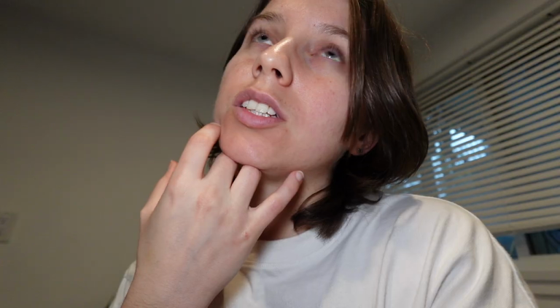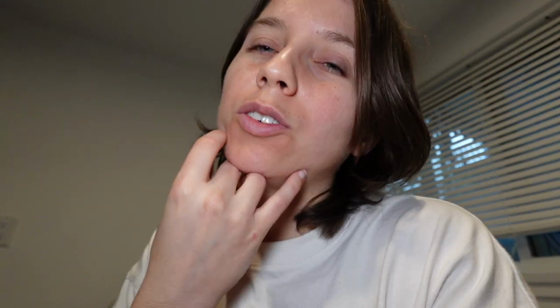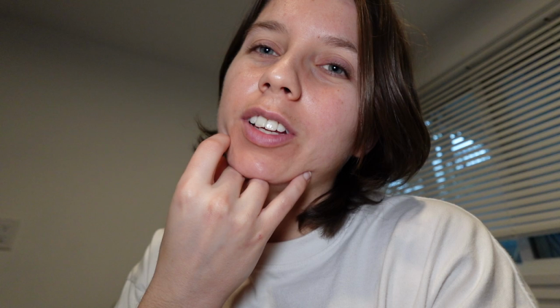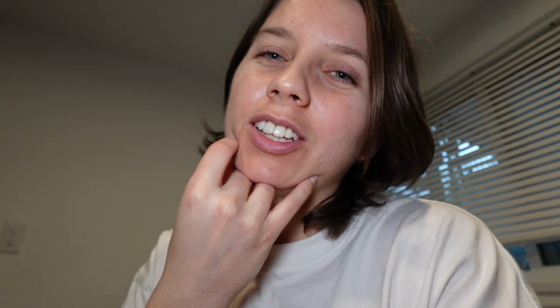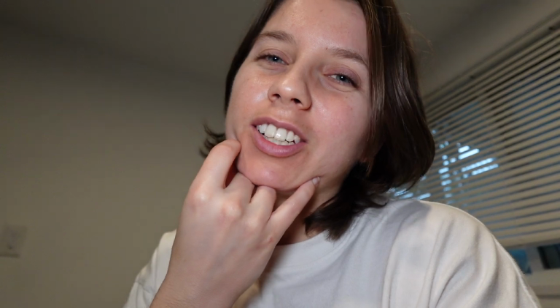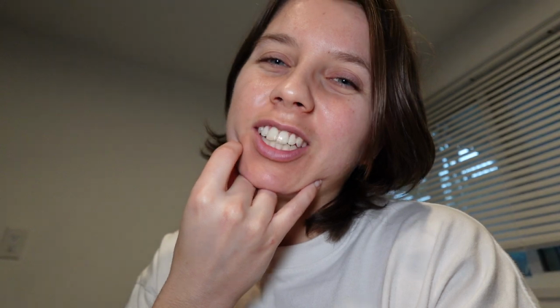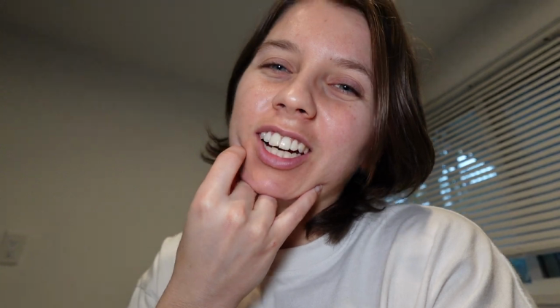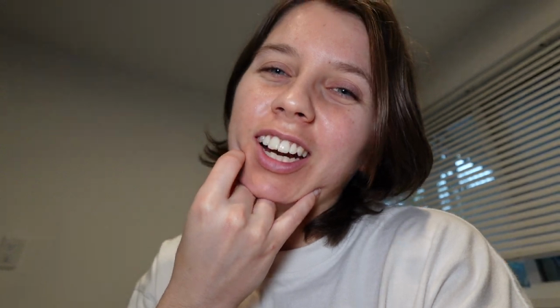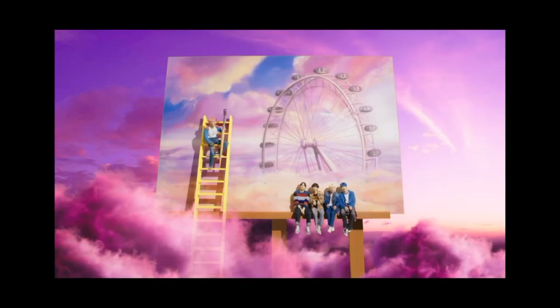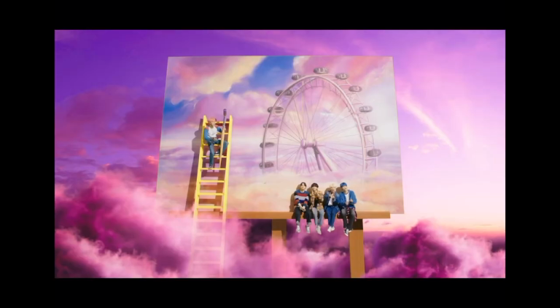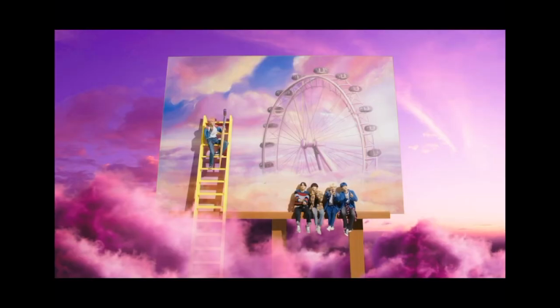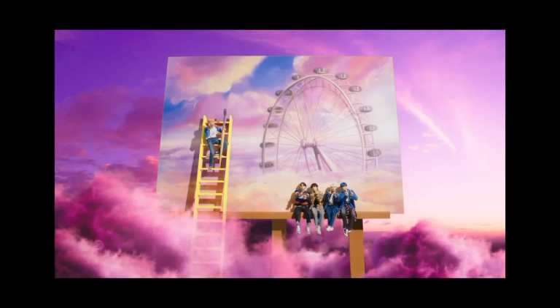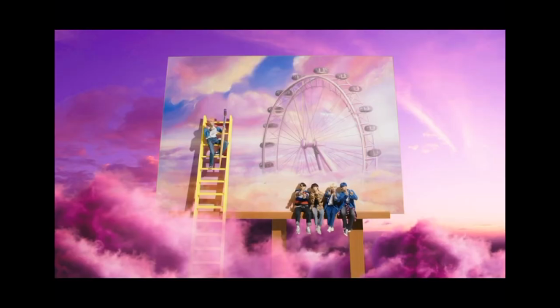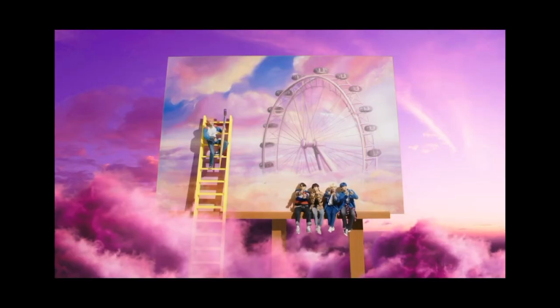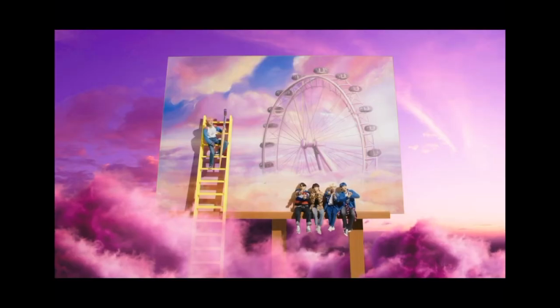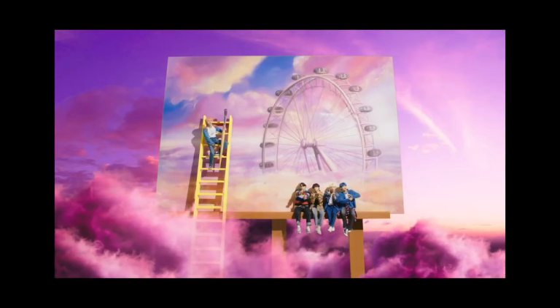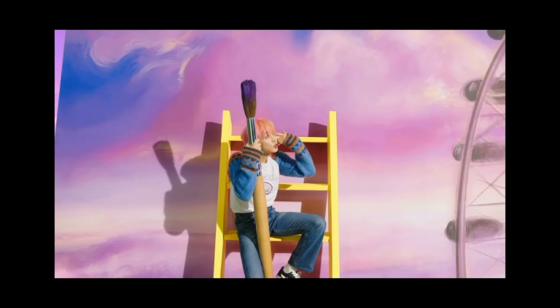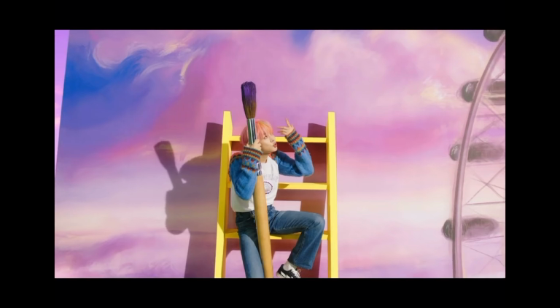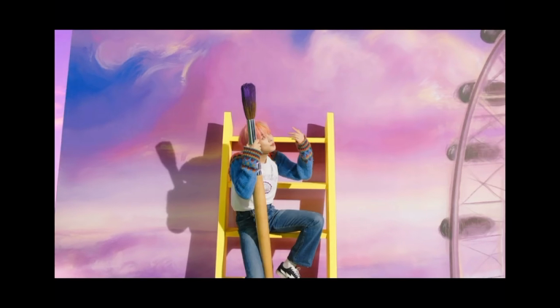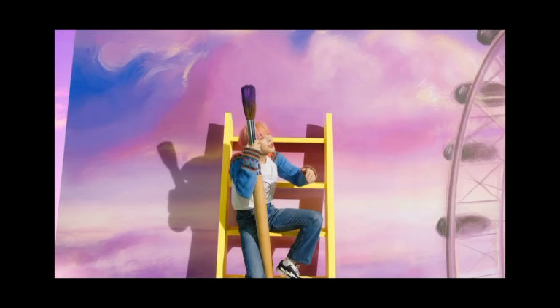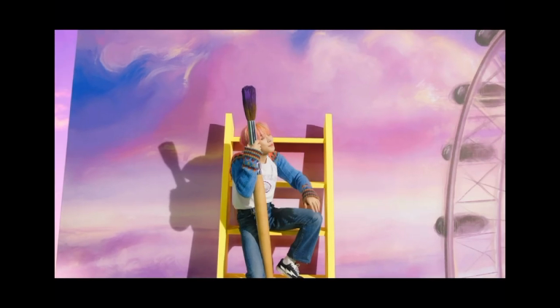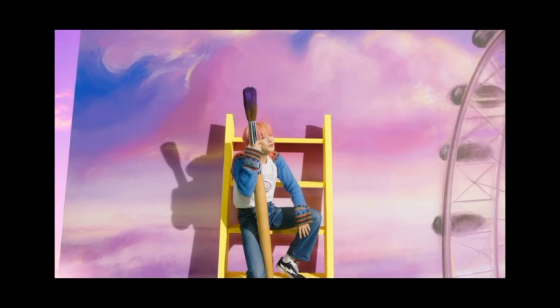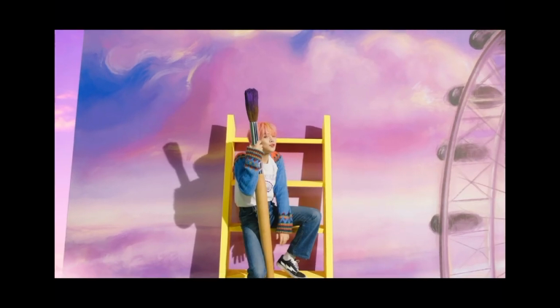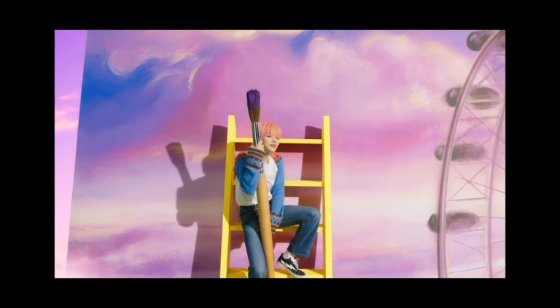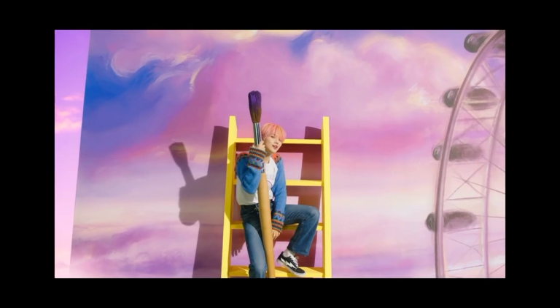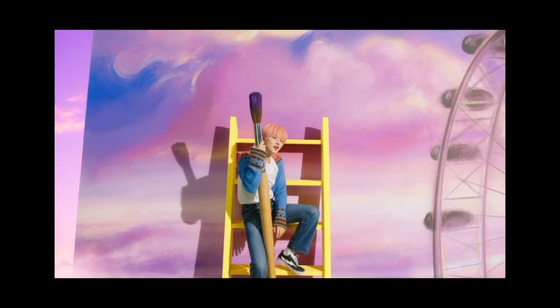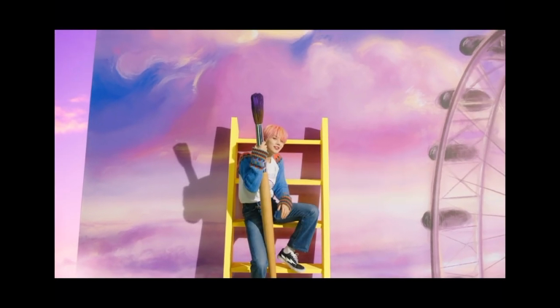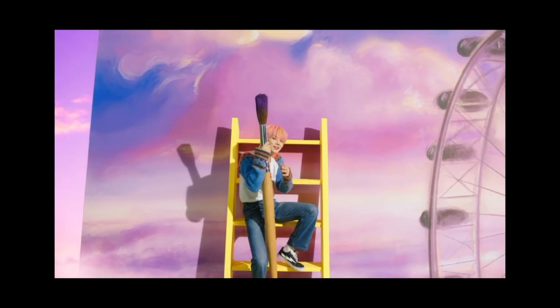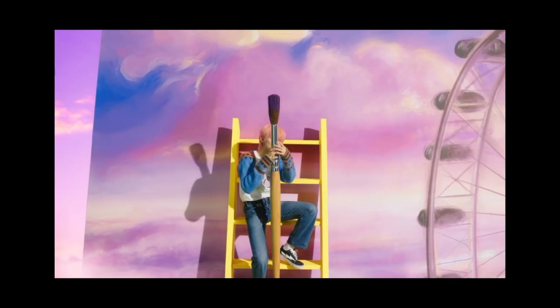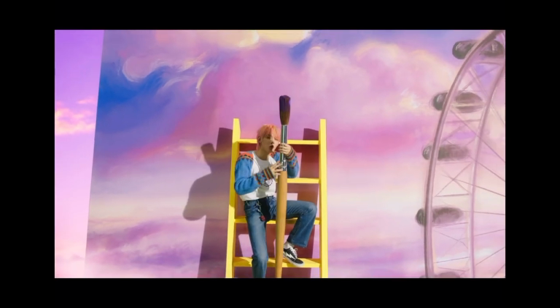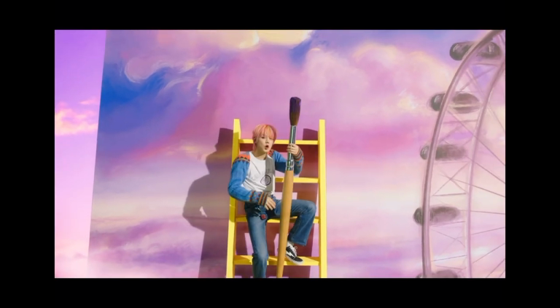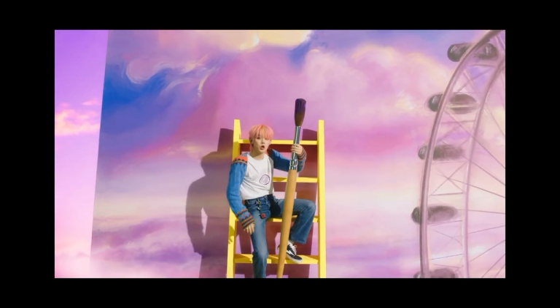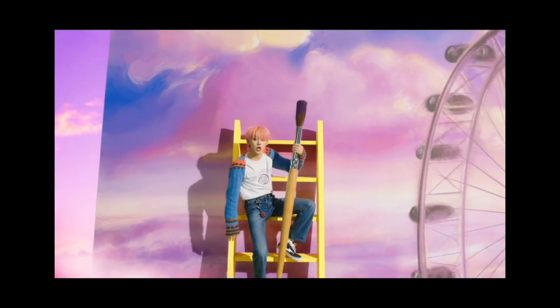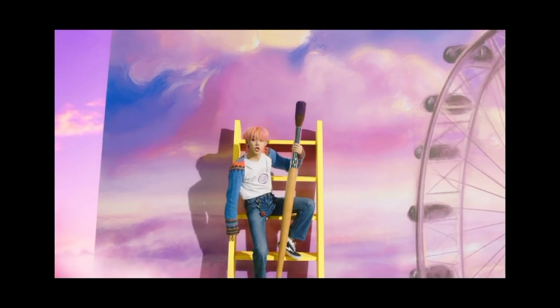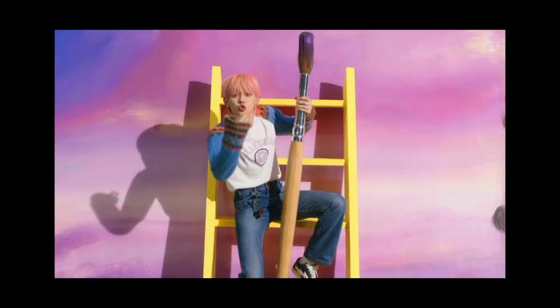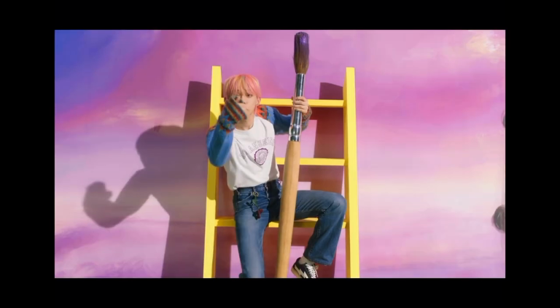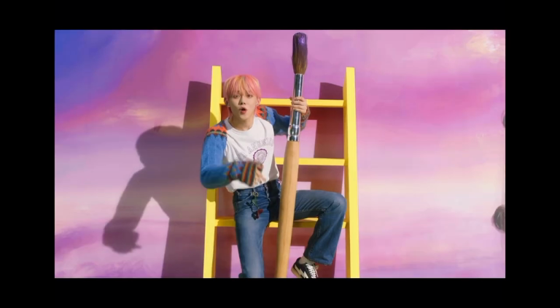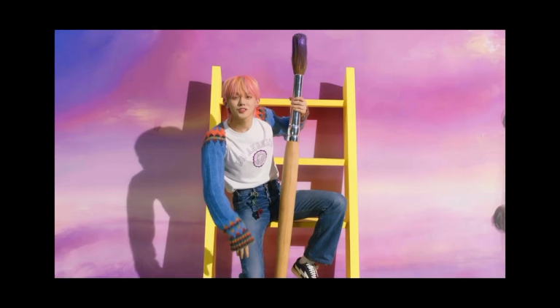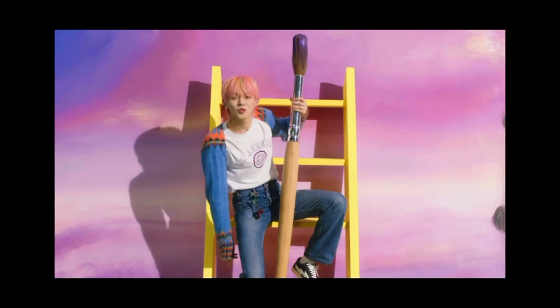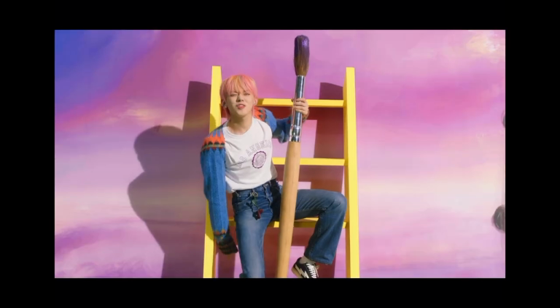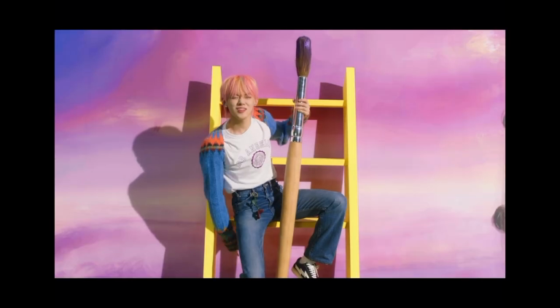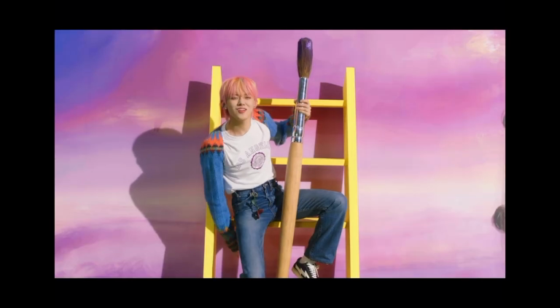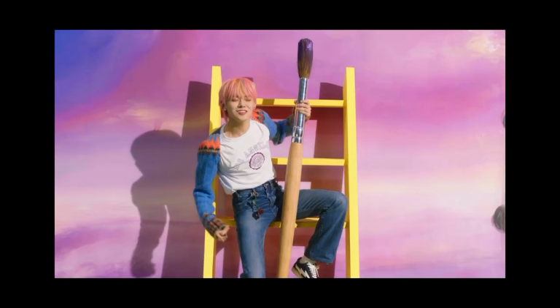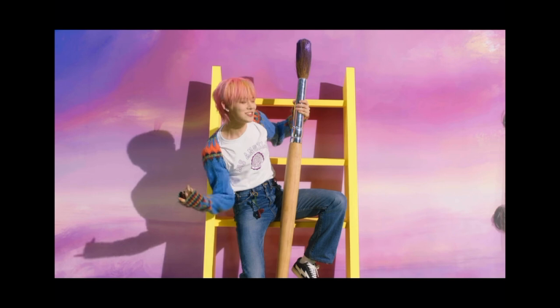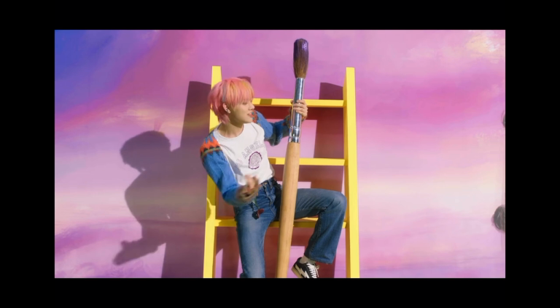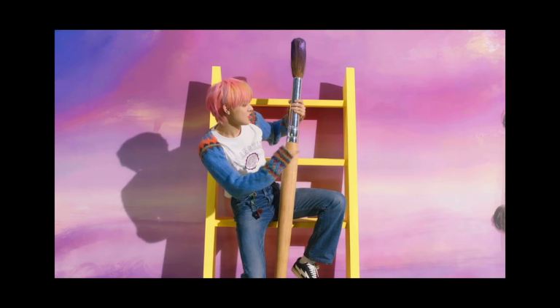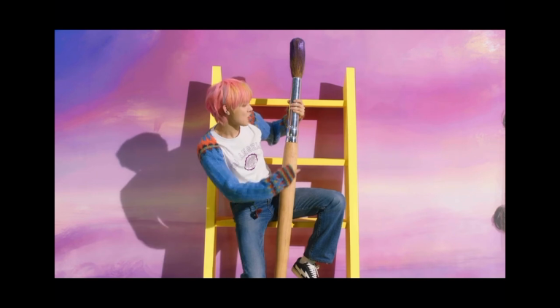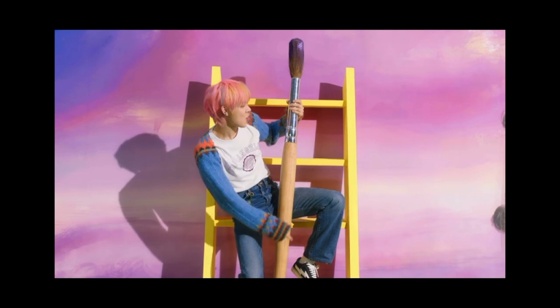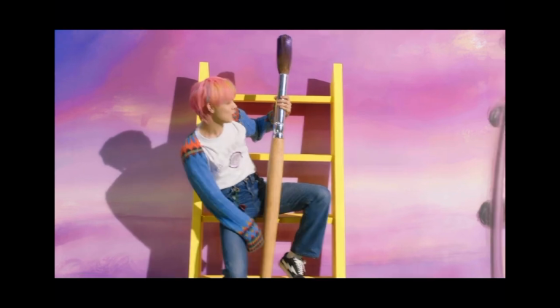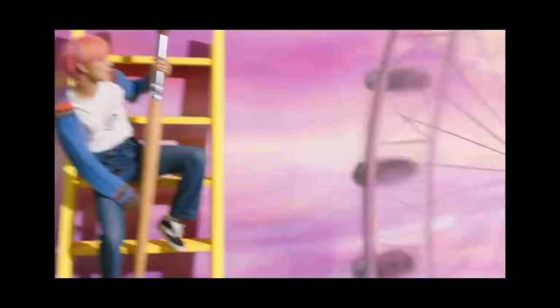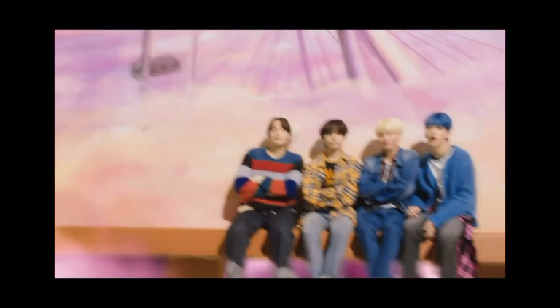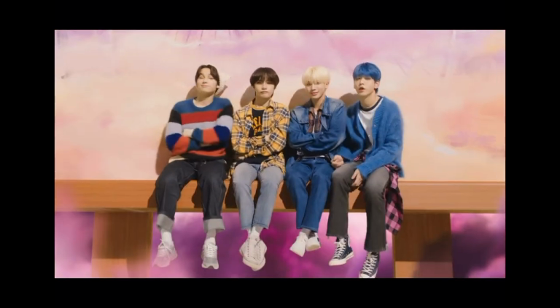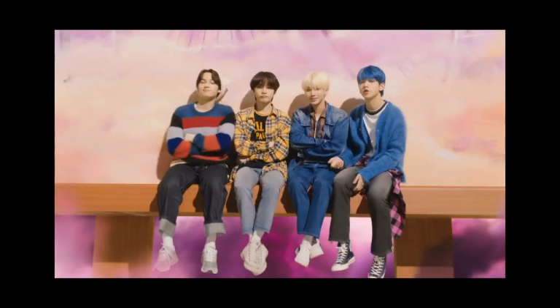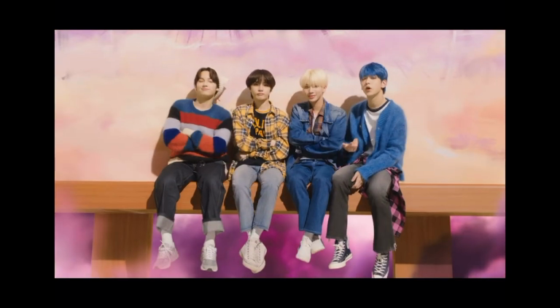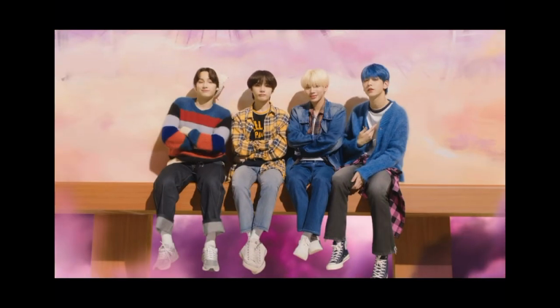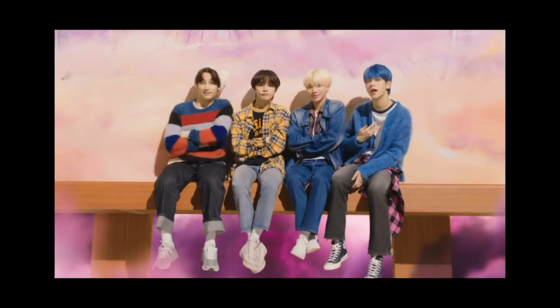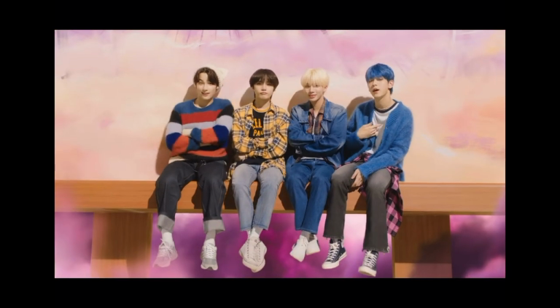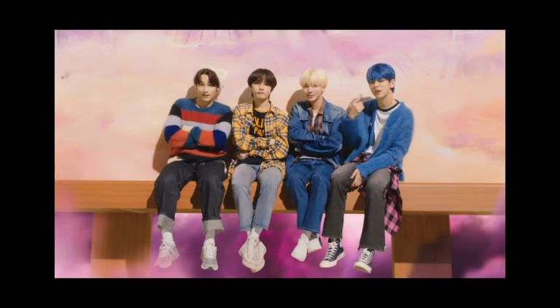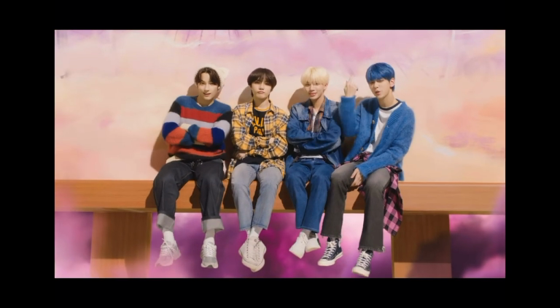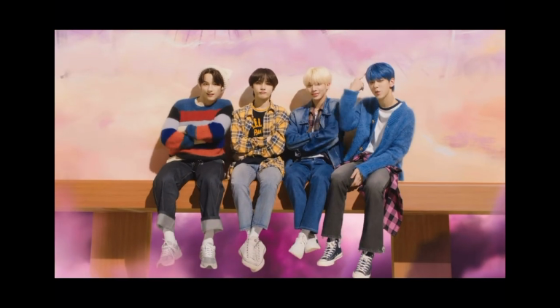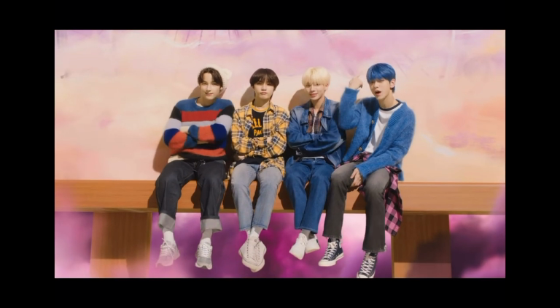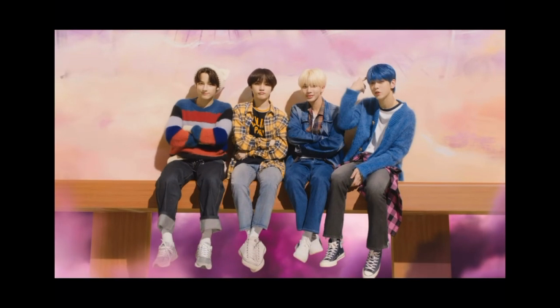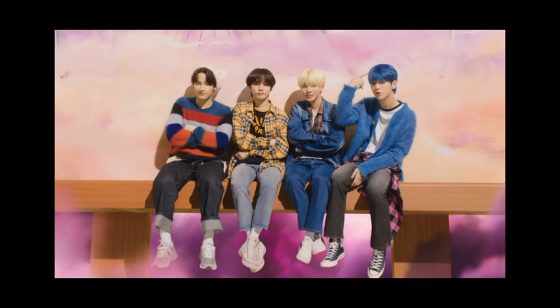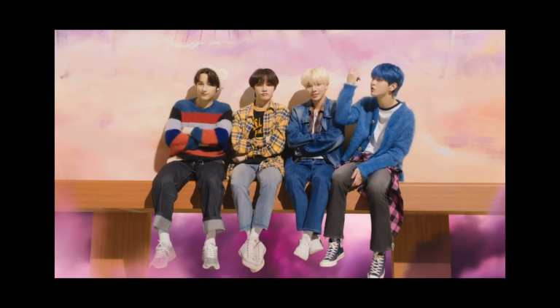Hopefully it looks good. The clouds are because of the gorgeousness that is the Blue Hour music video — you know, it's sunset, golden hour.